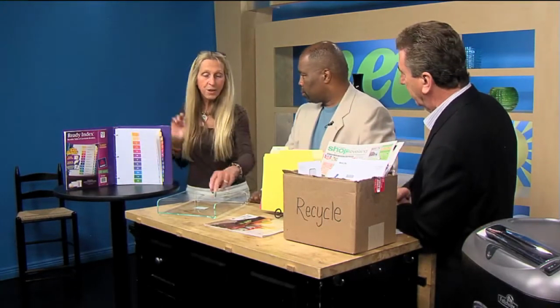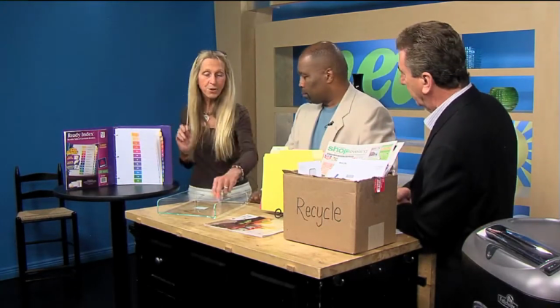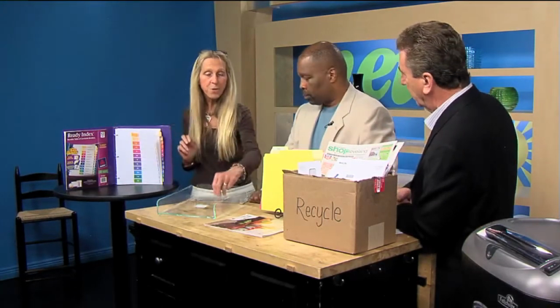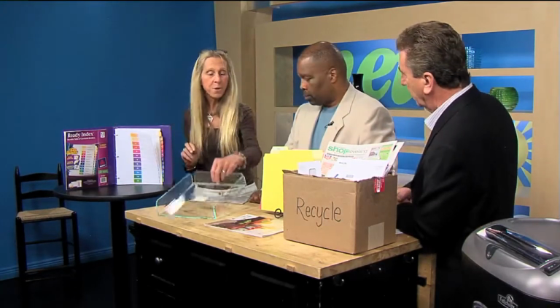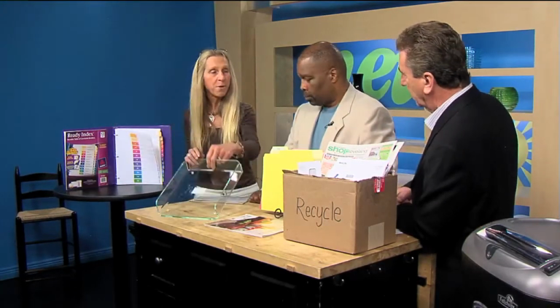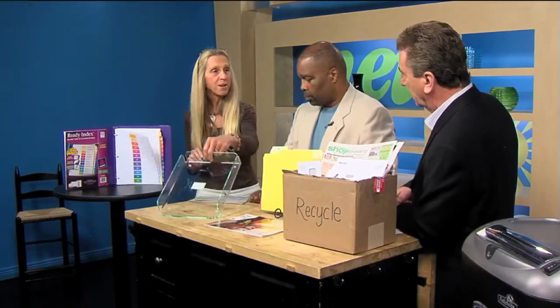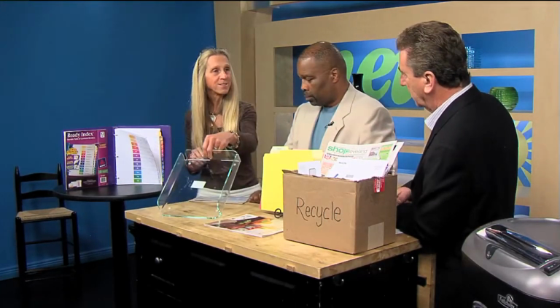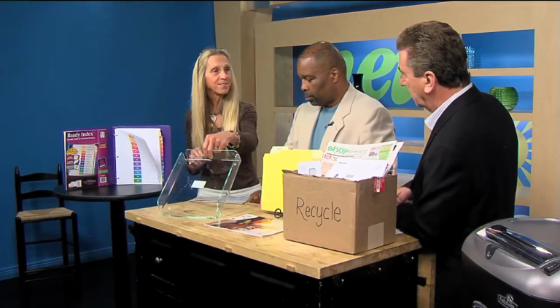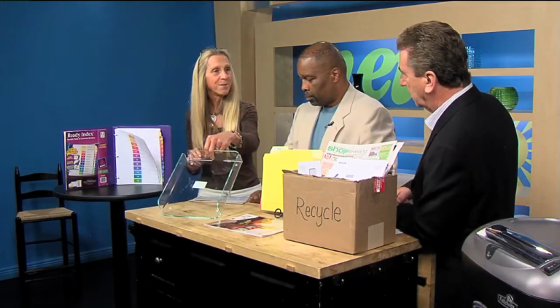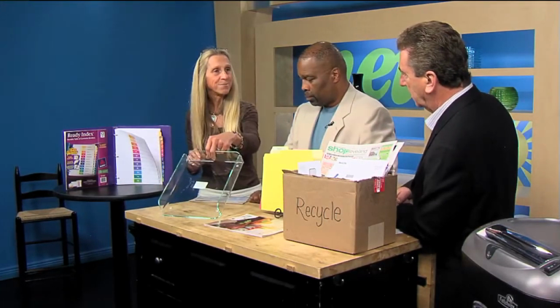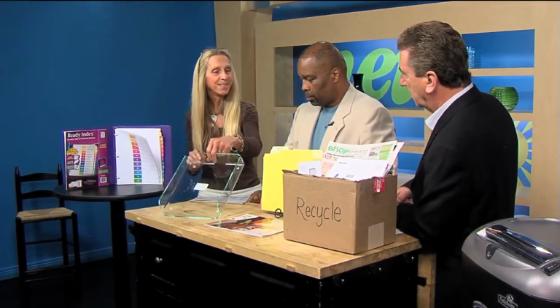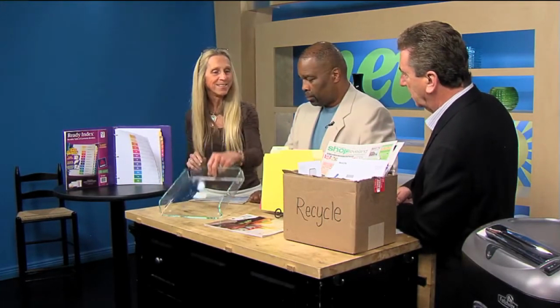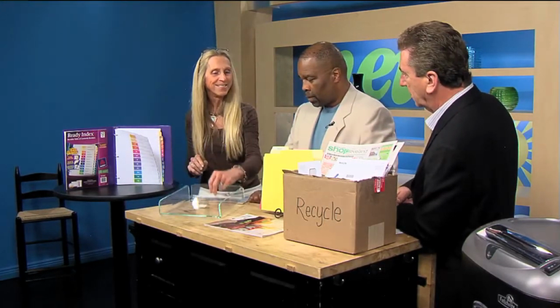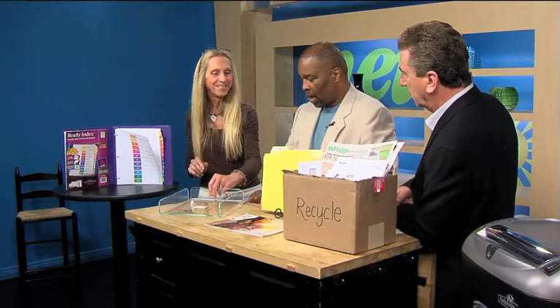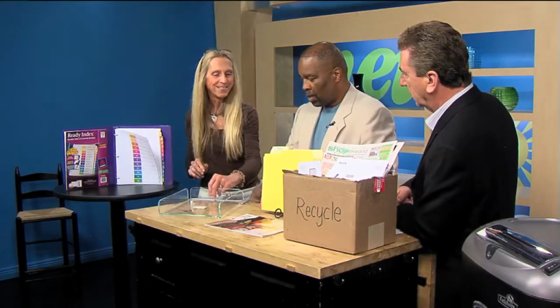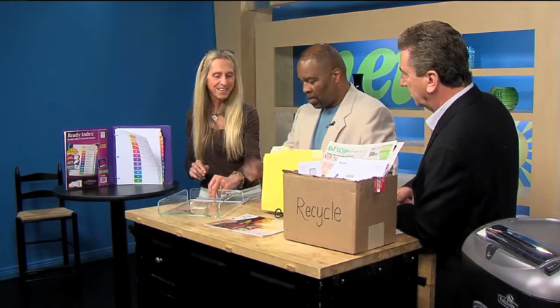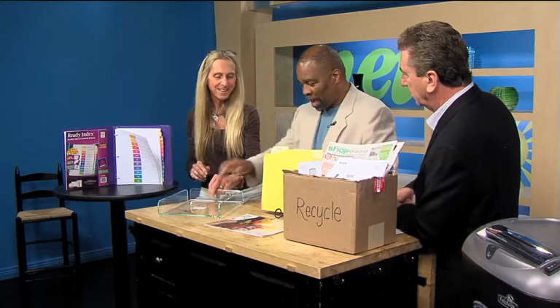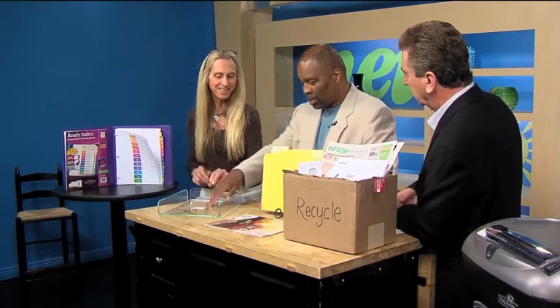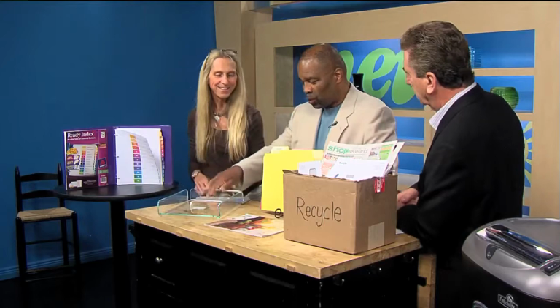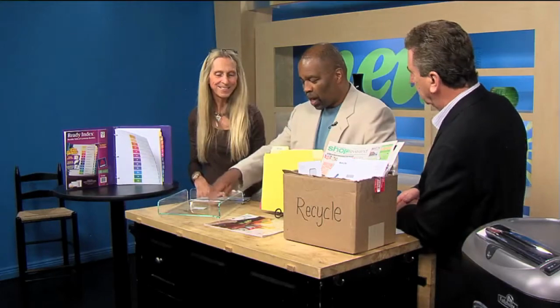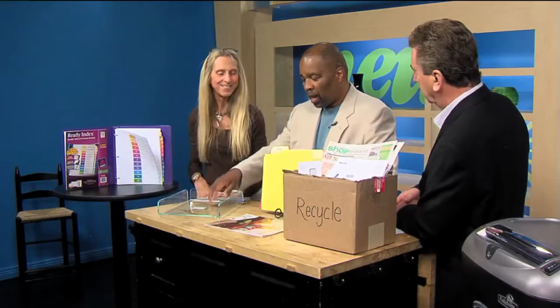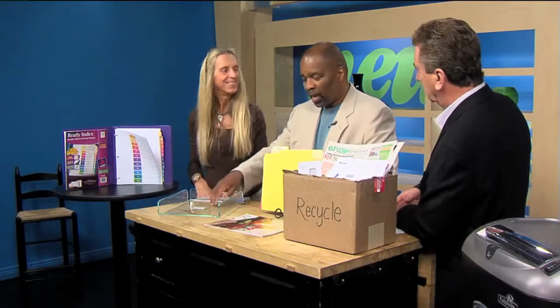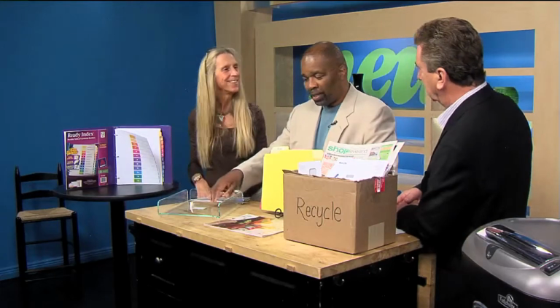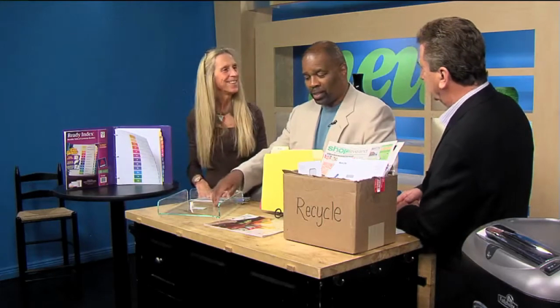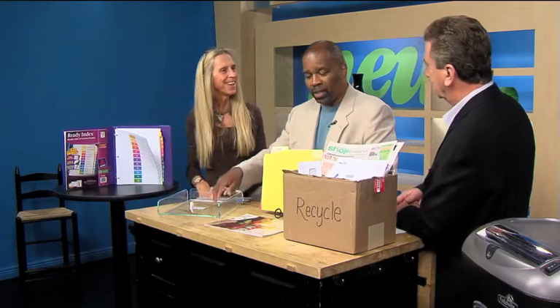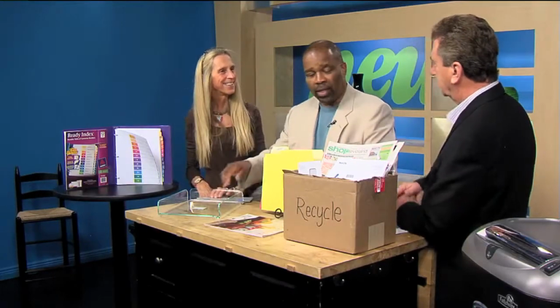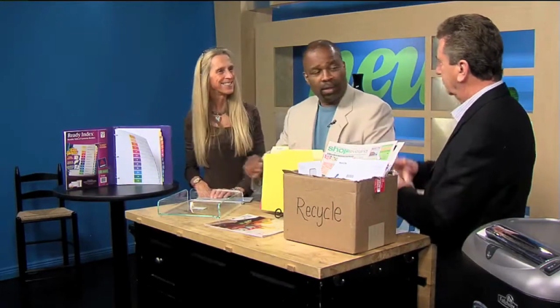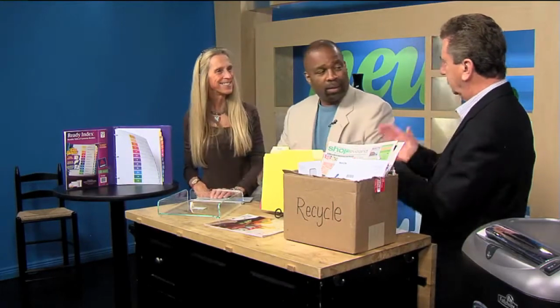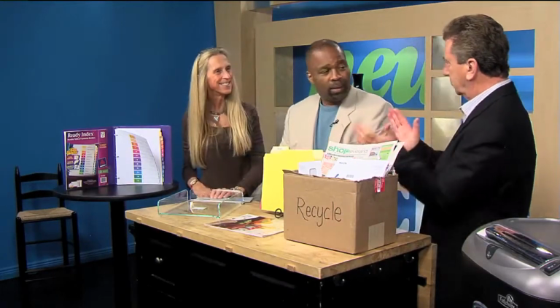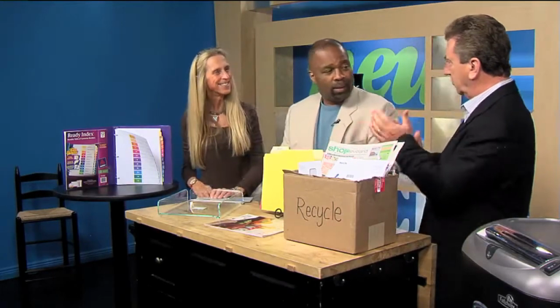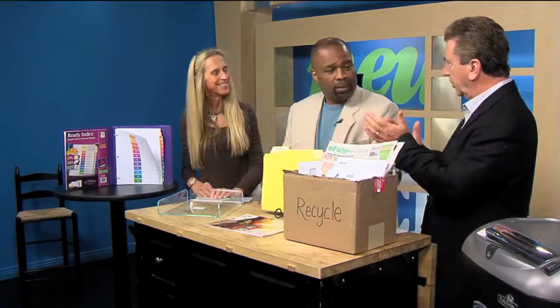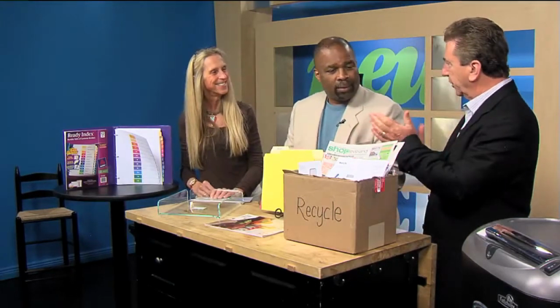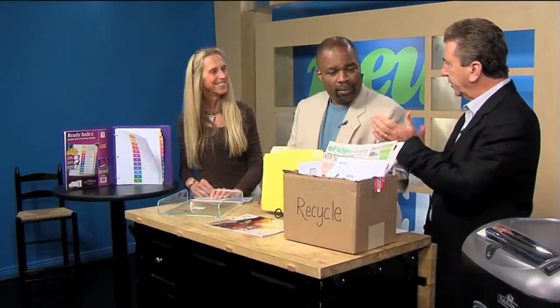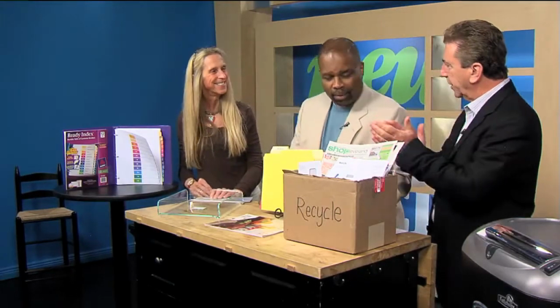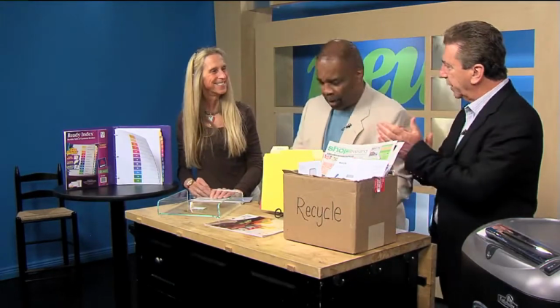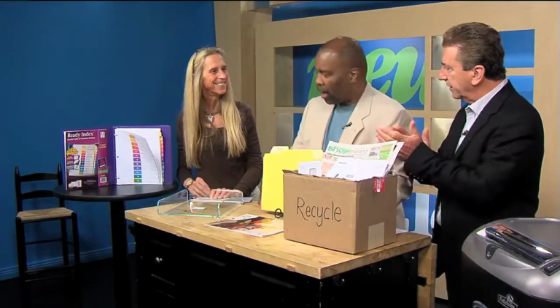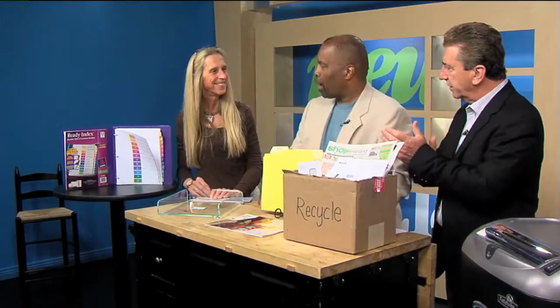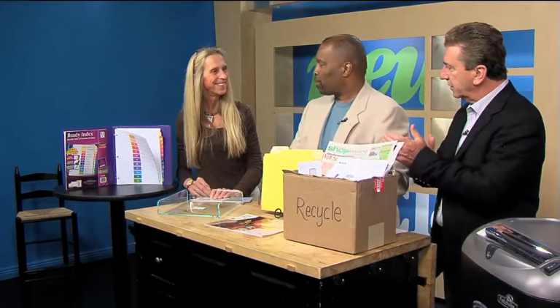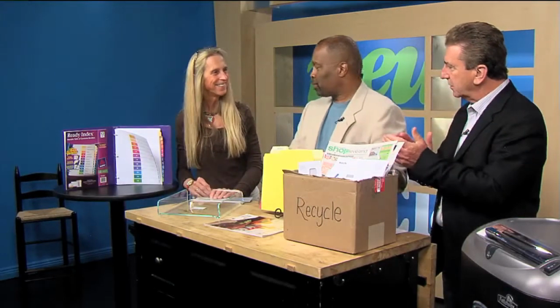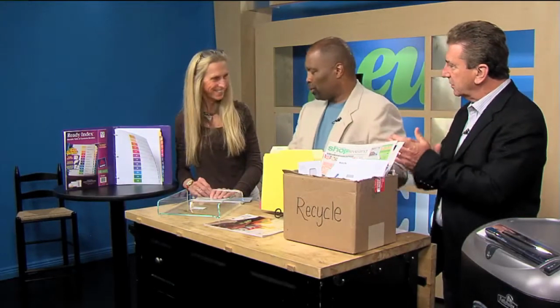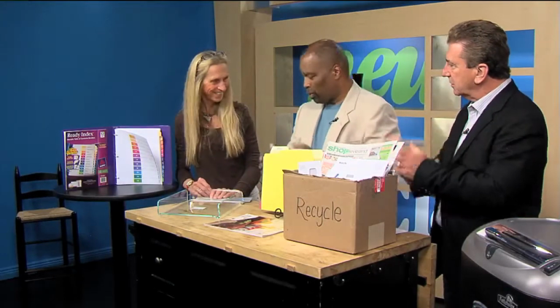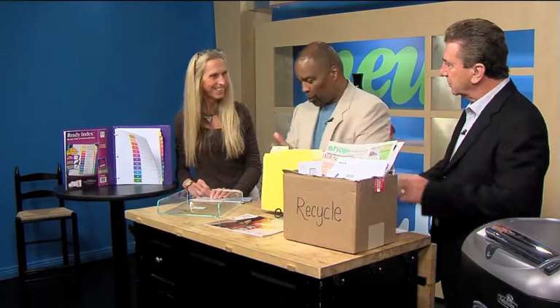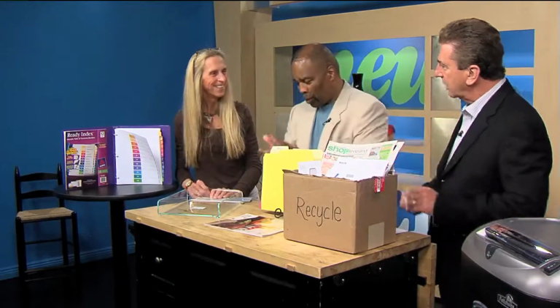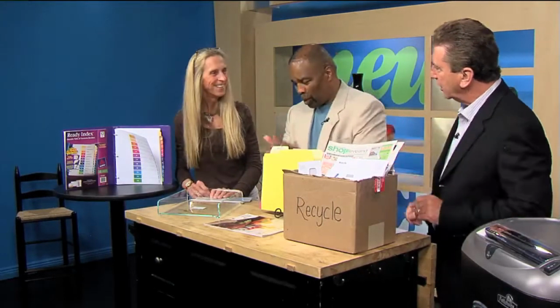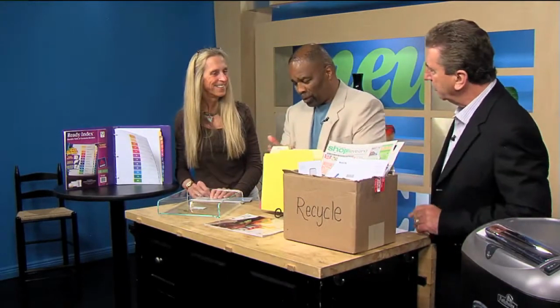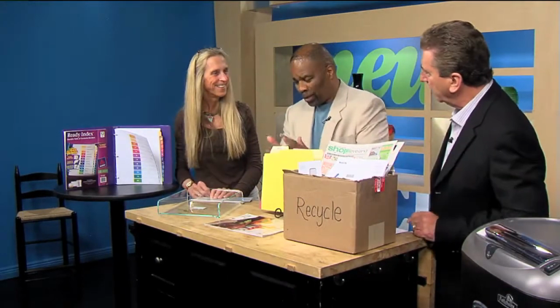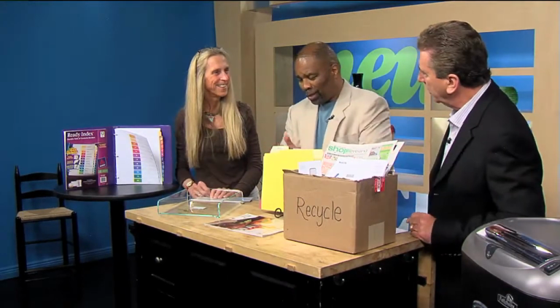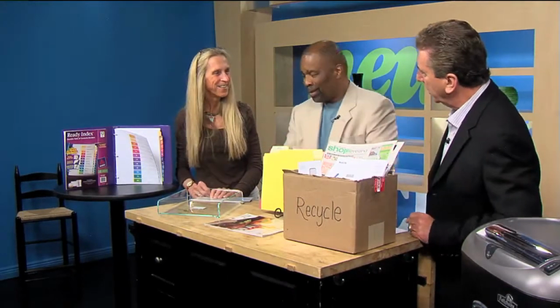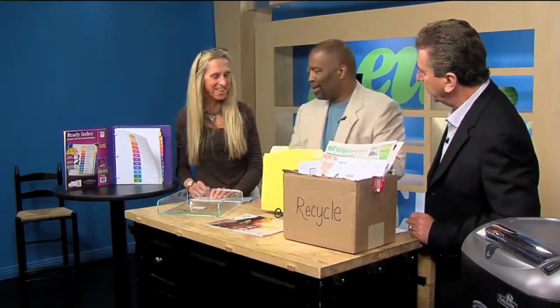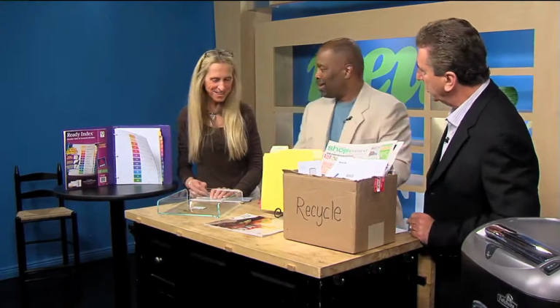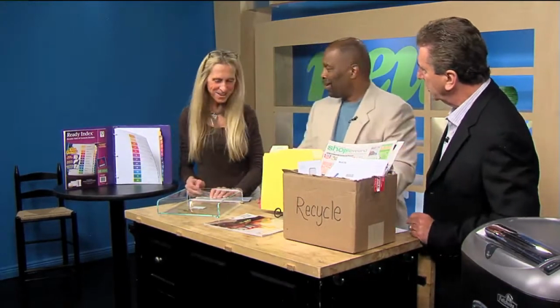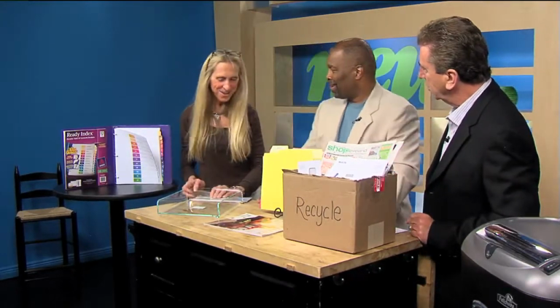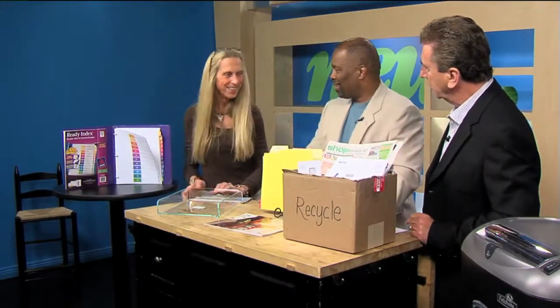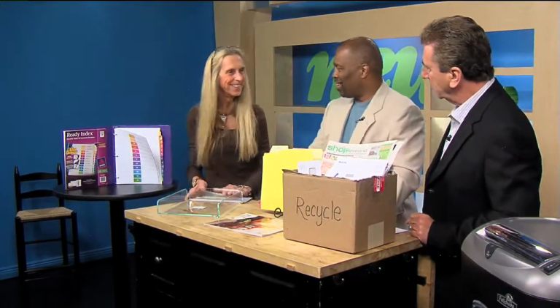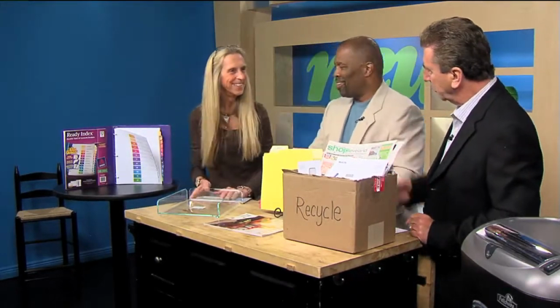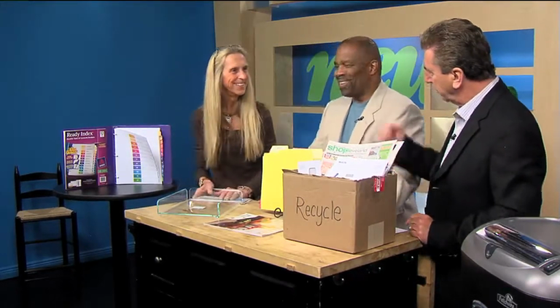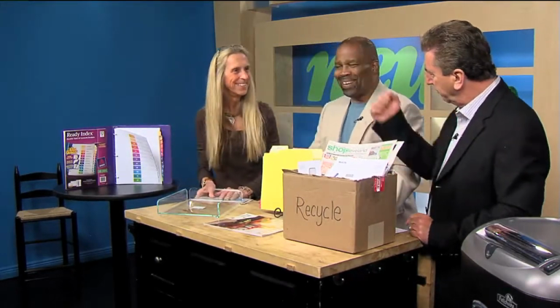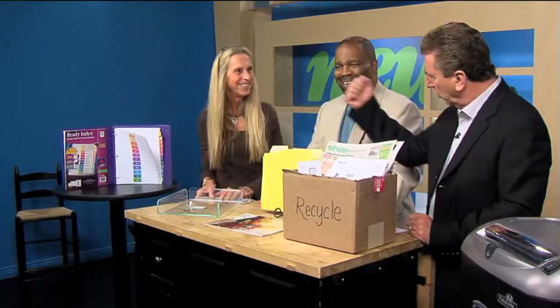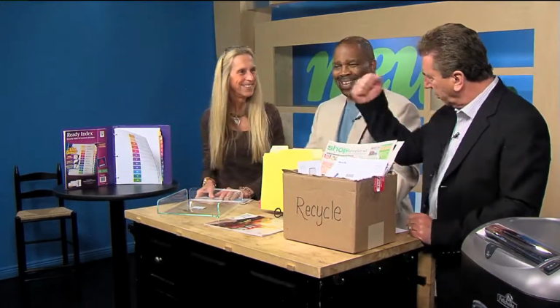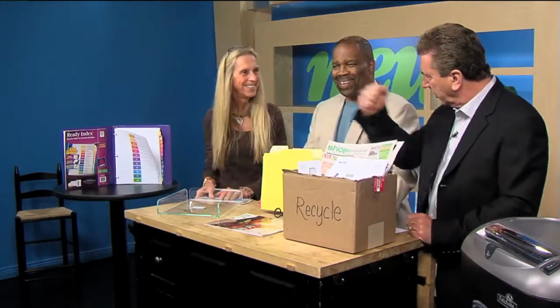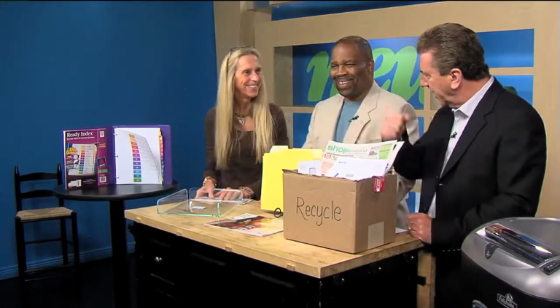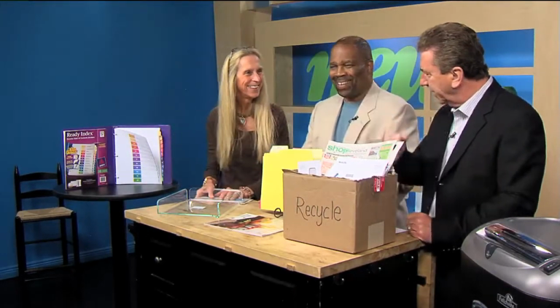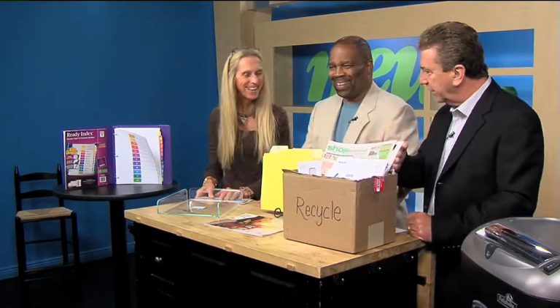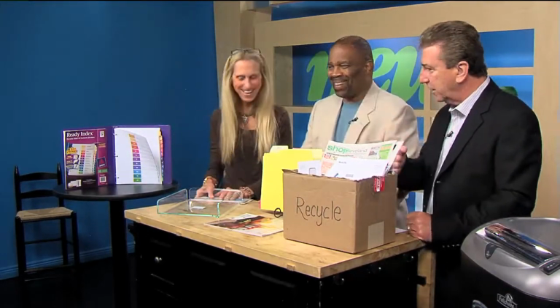And your mailbox is empty — that's what I like to see. Pretty good, huh? Absolutely. You're welcome. Thank you very much. You're full of good ideas.